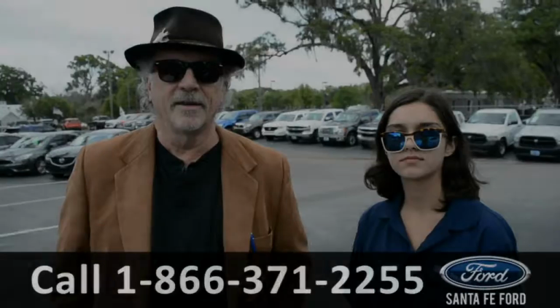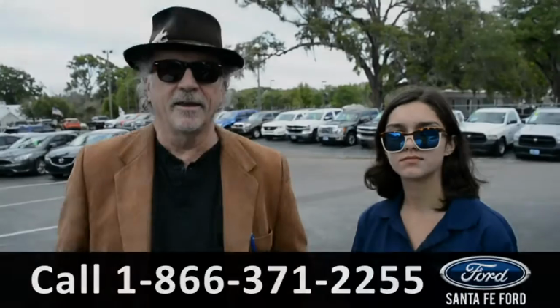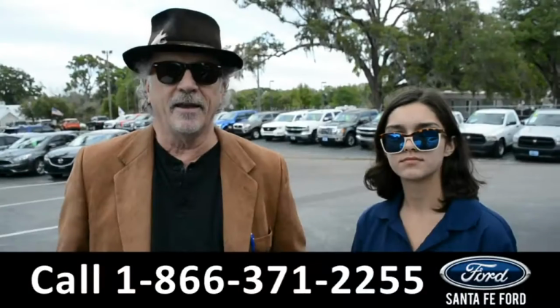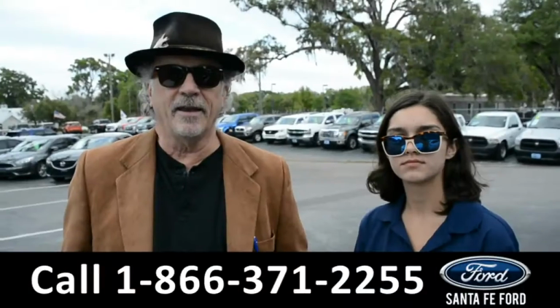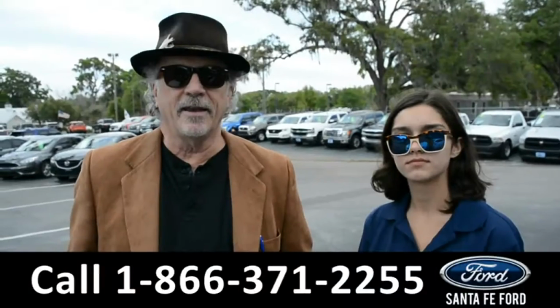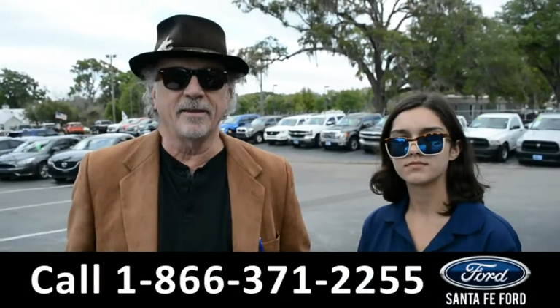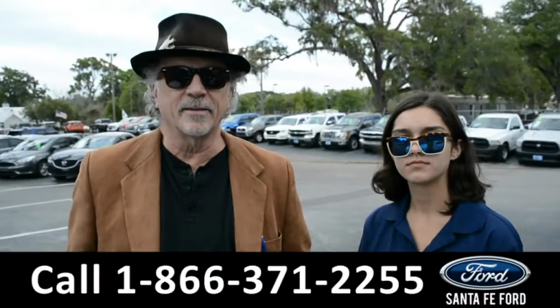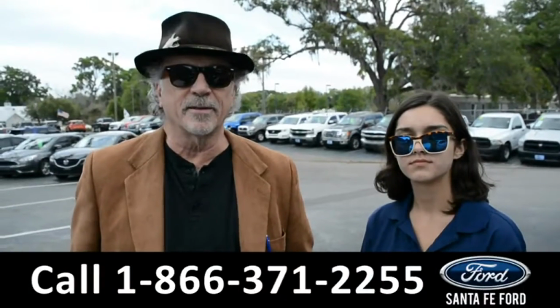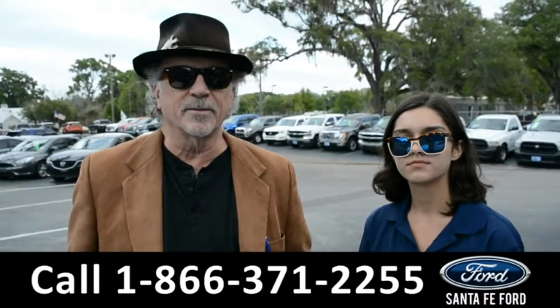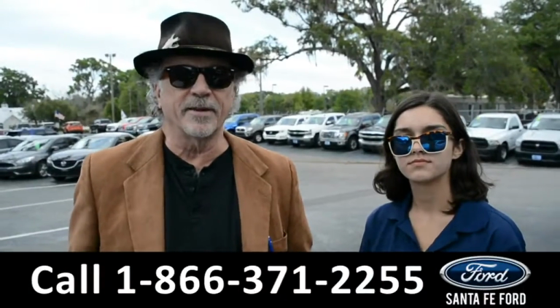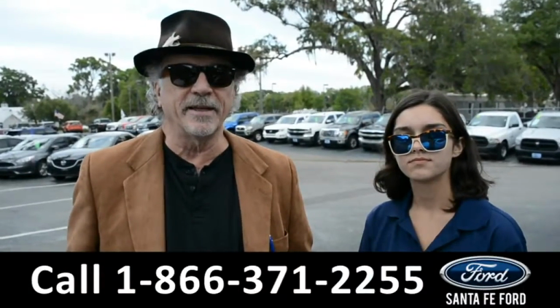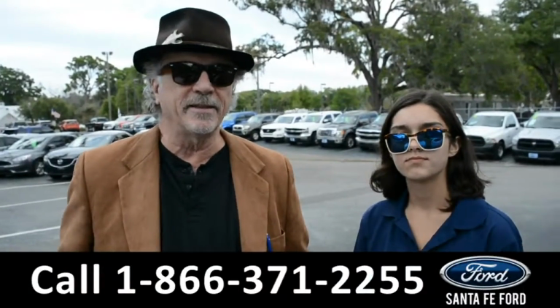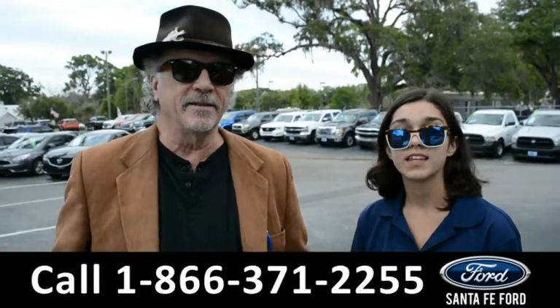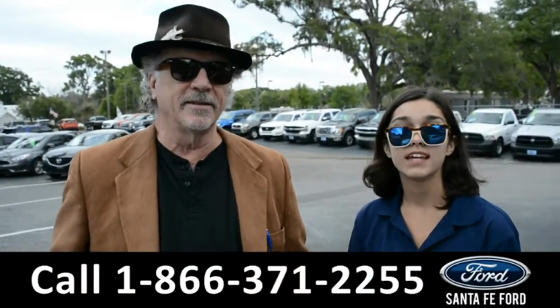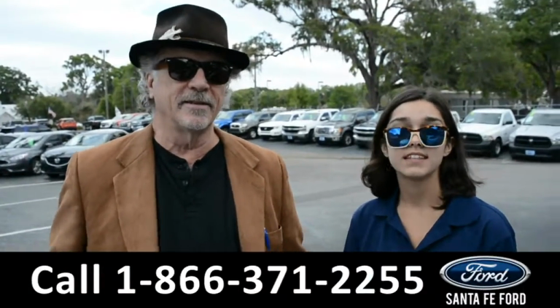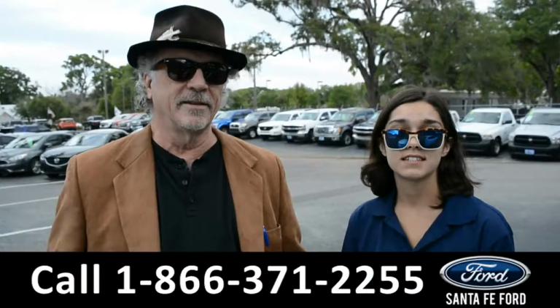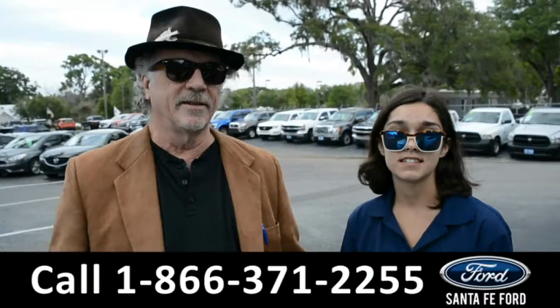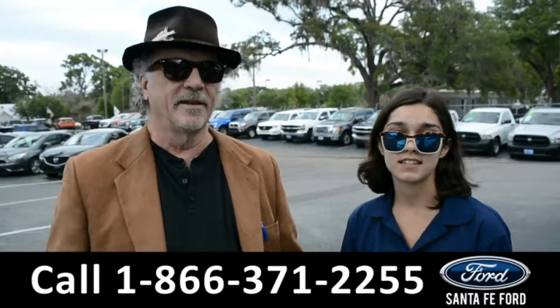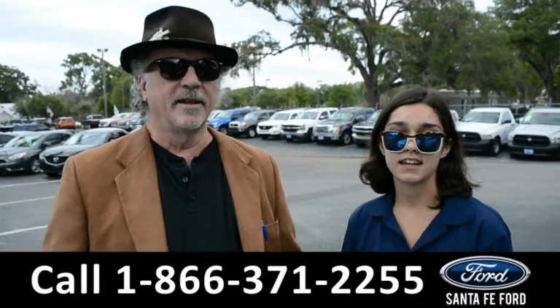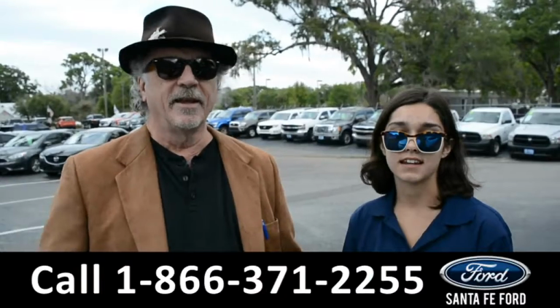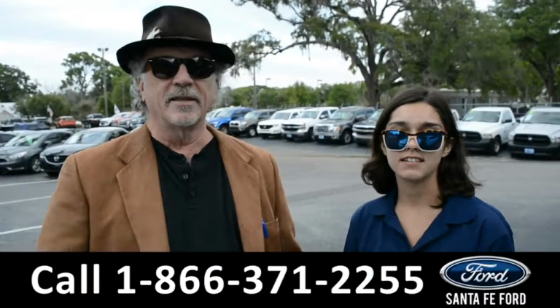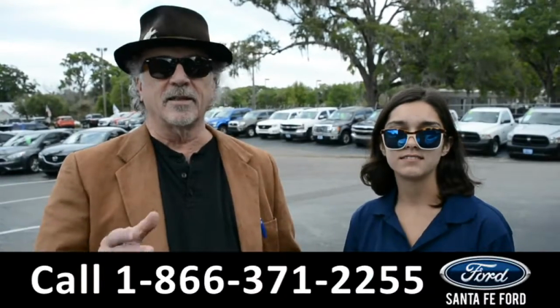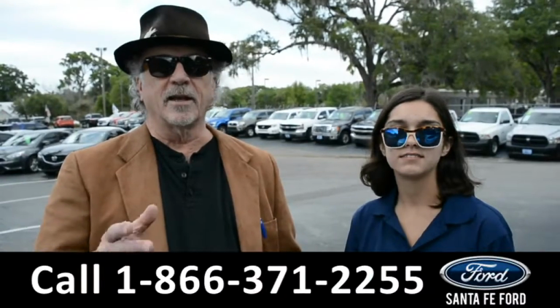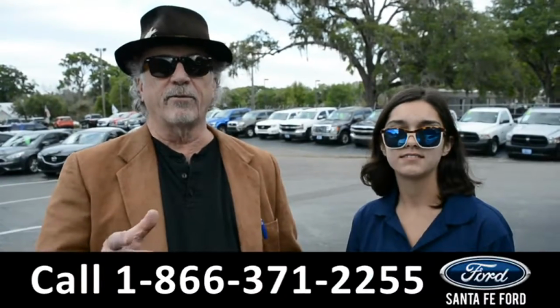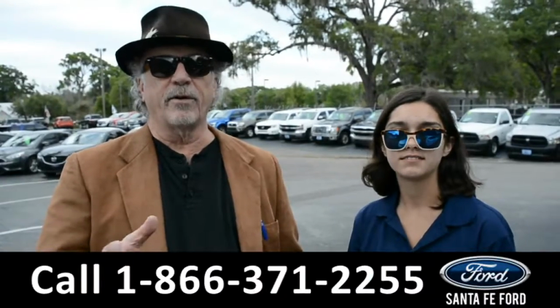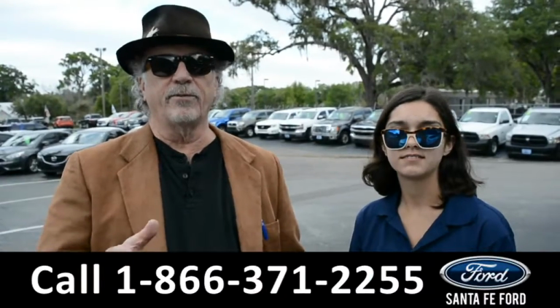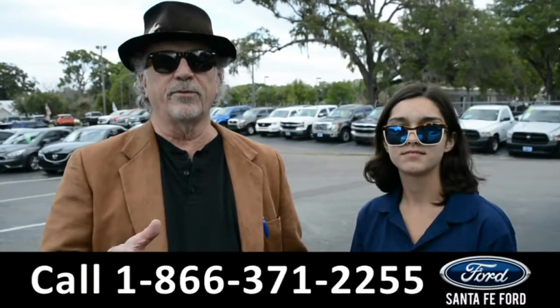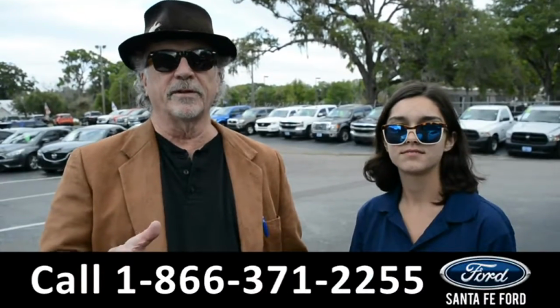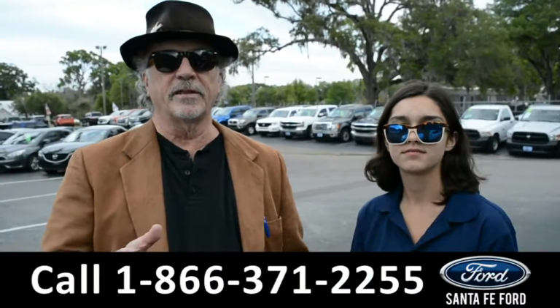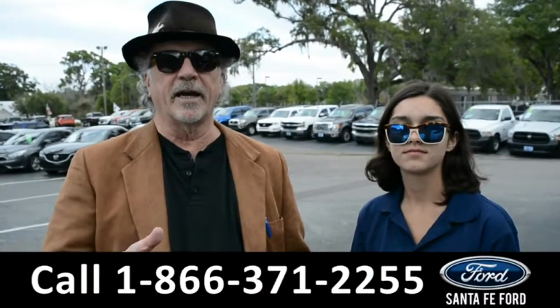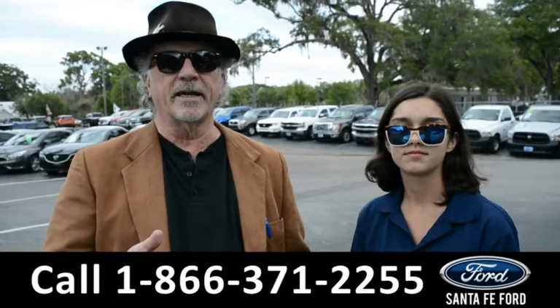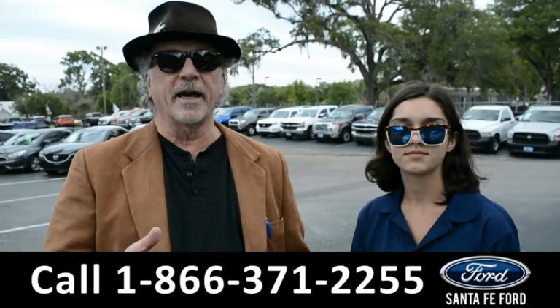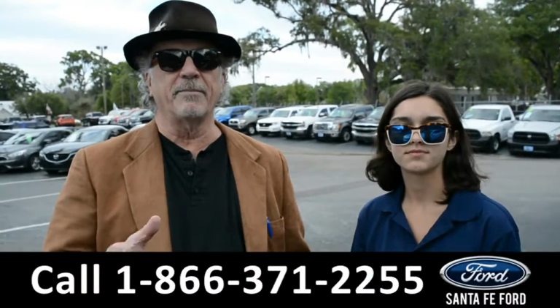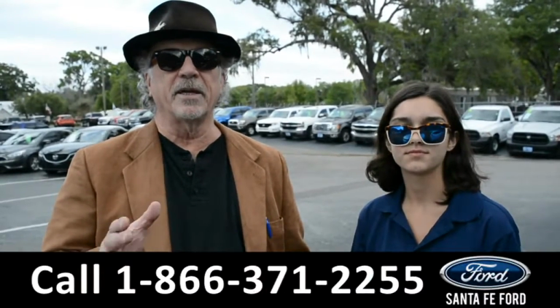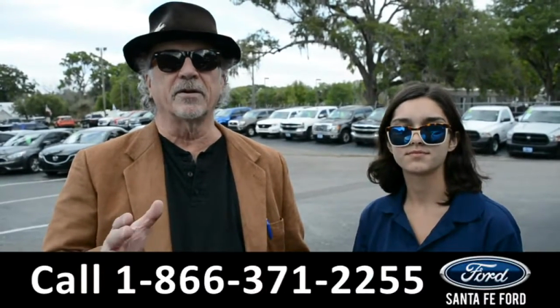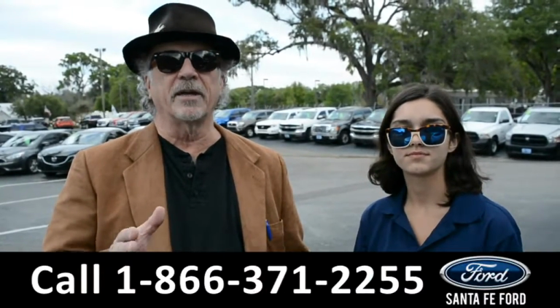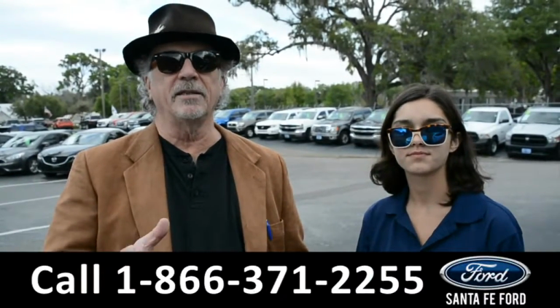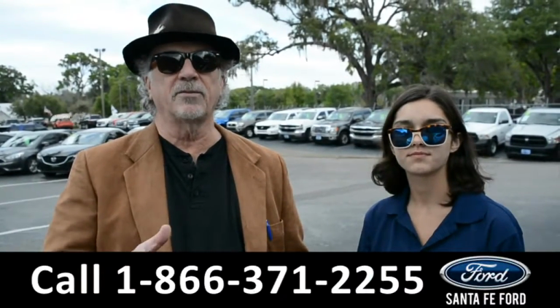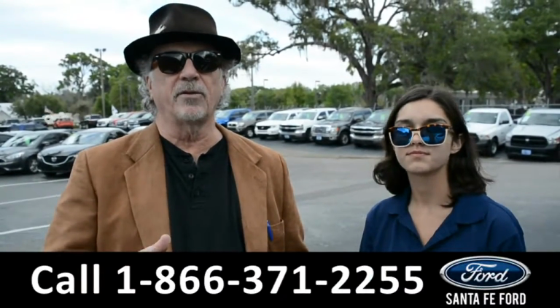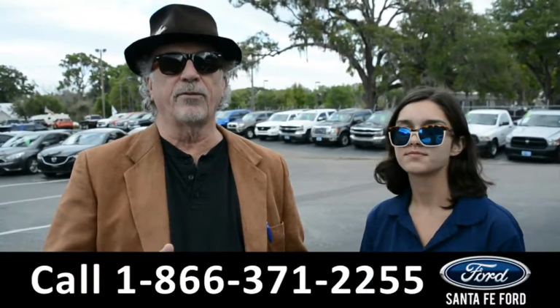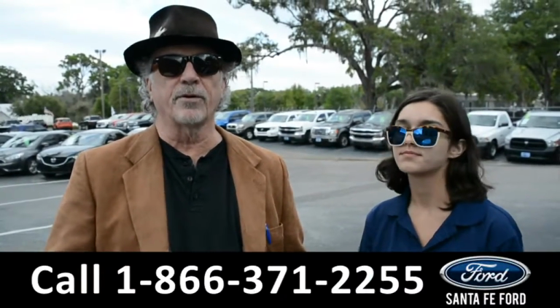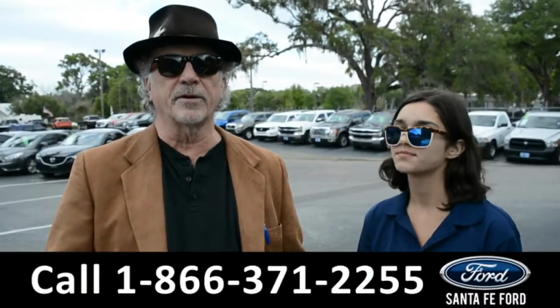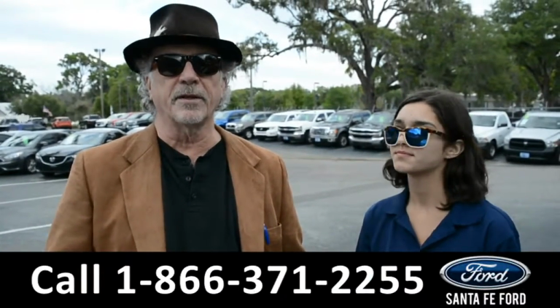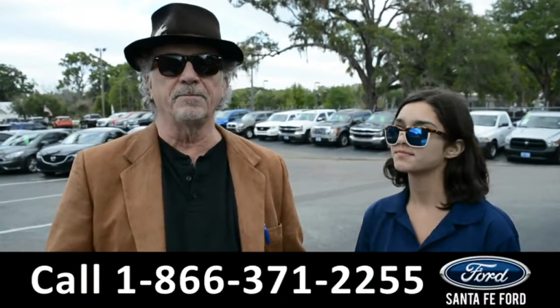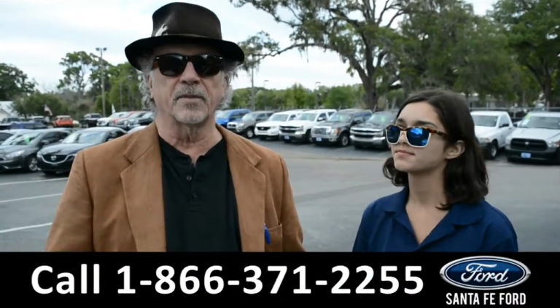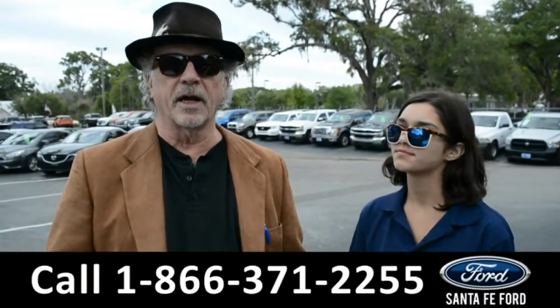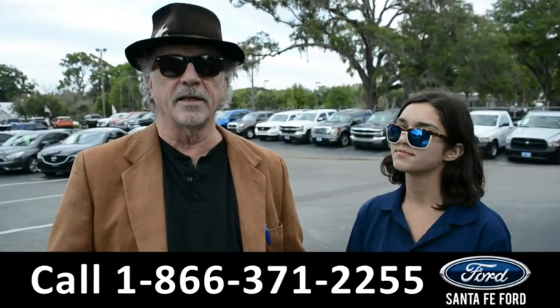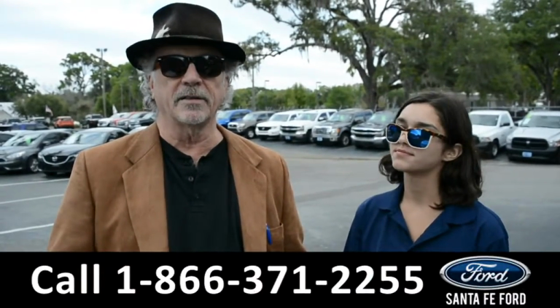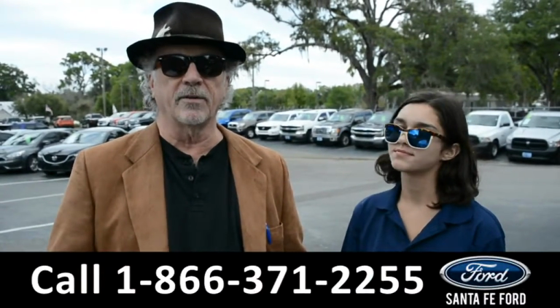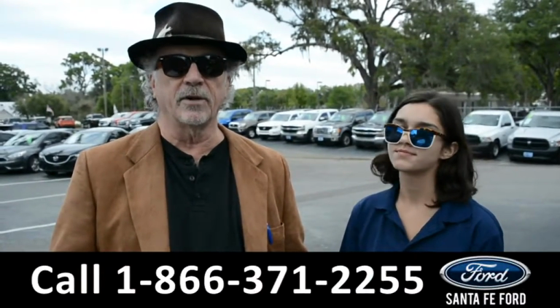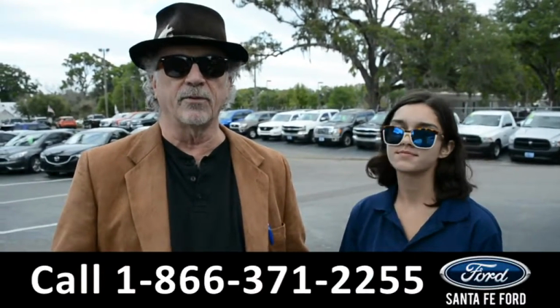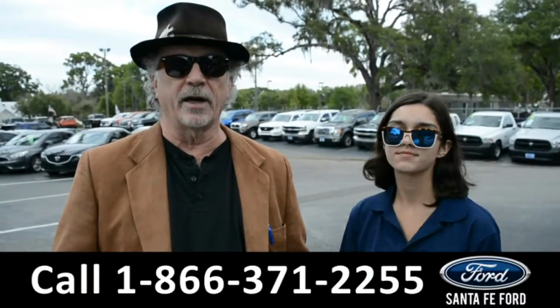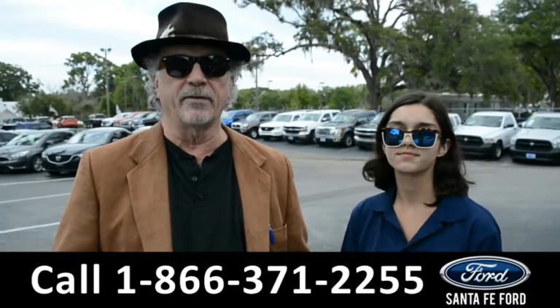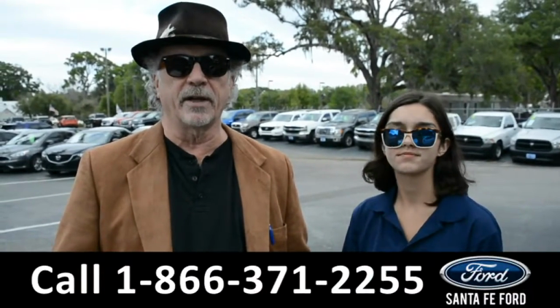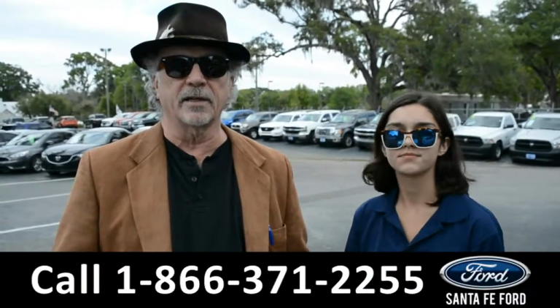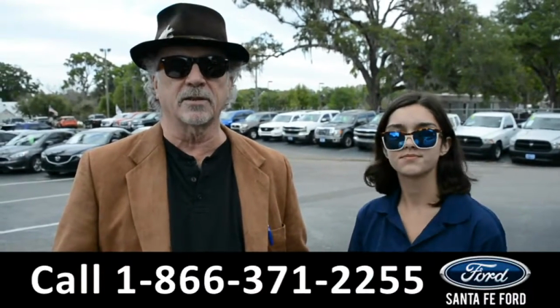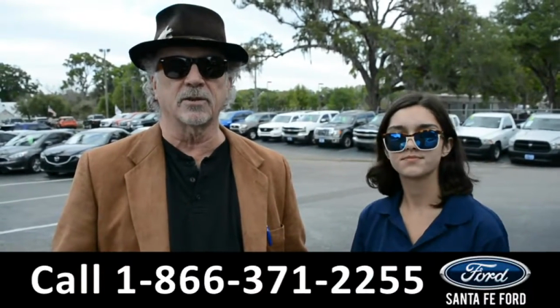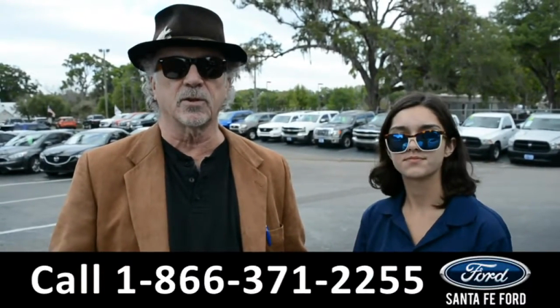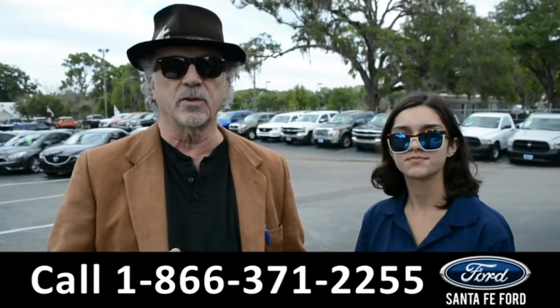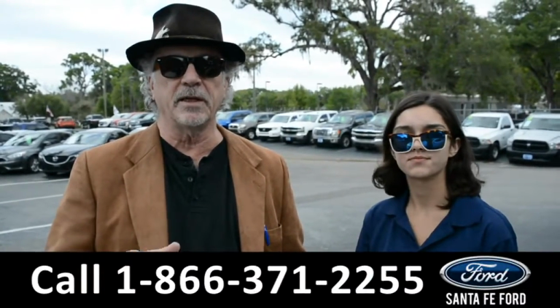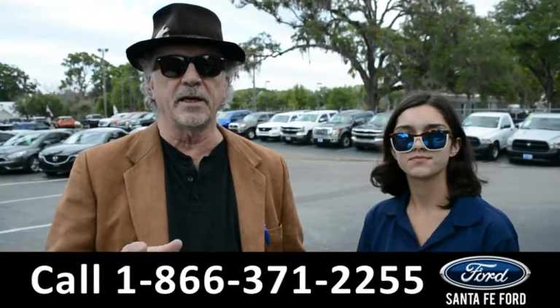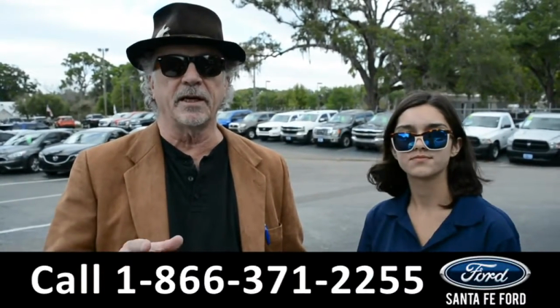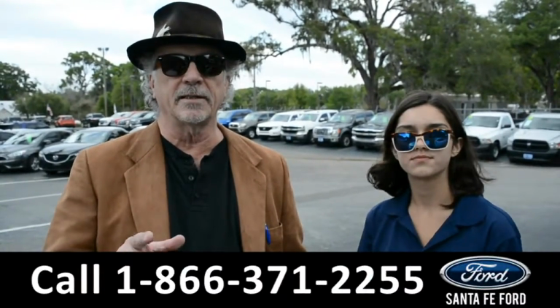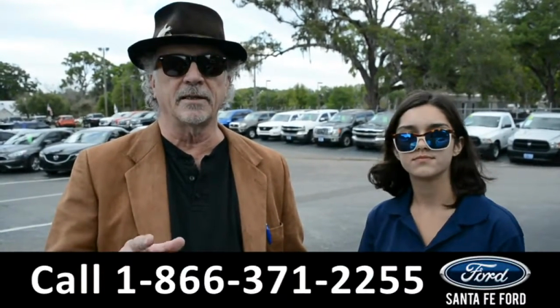Hey, this is Randy, and this is Anna, SantaFeFord.com near Gainesville, Florida, I-75 and exit 399.